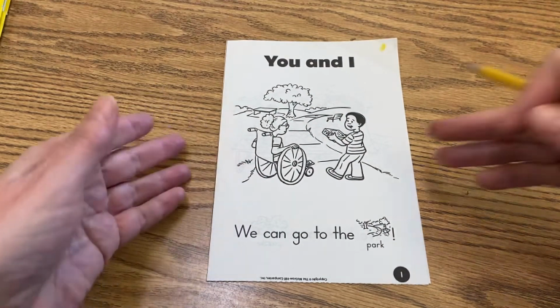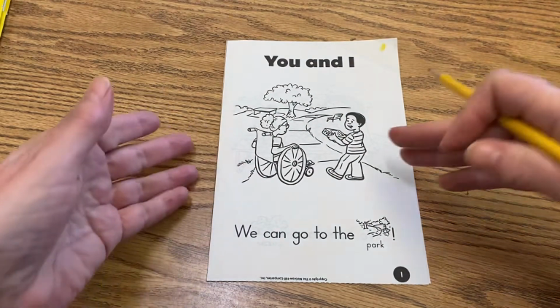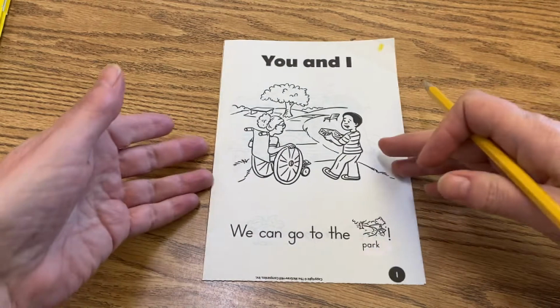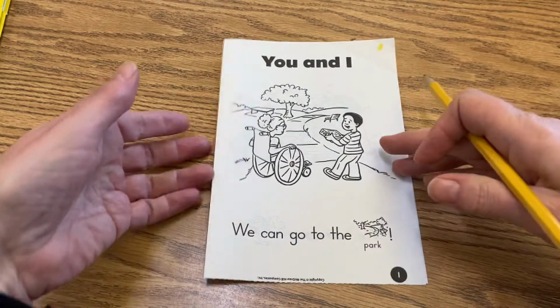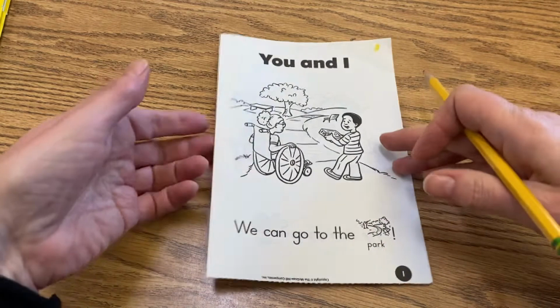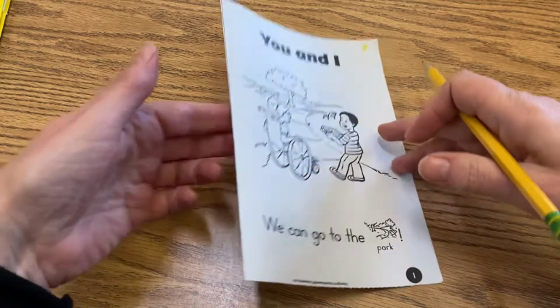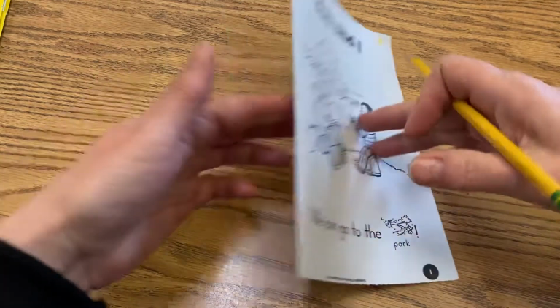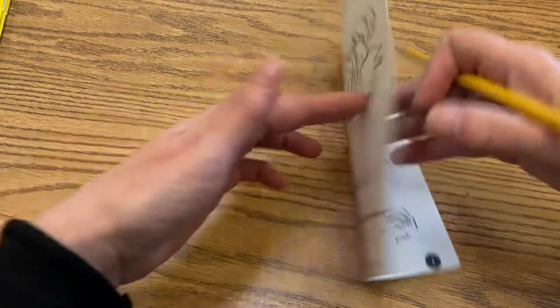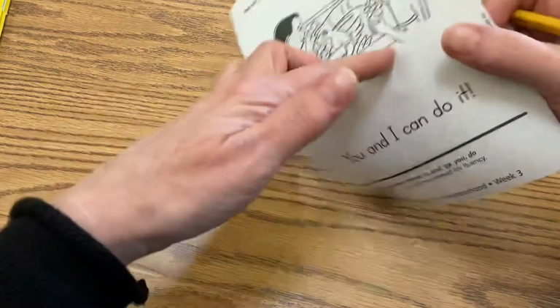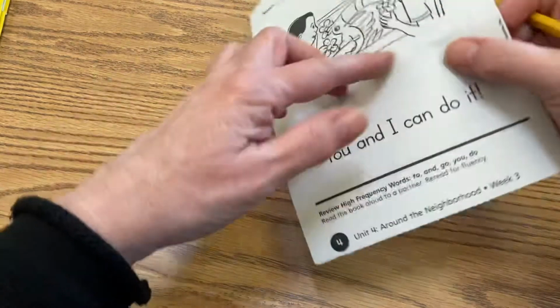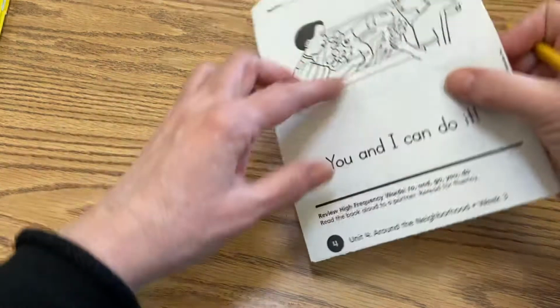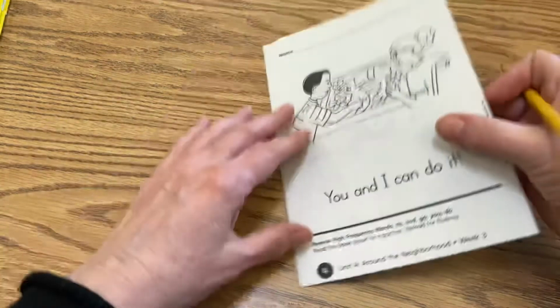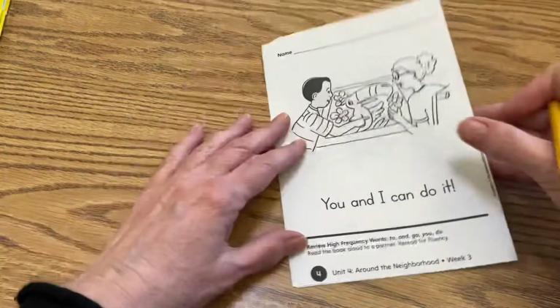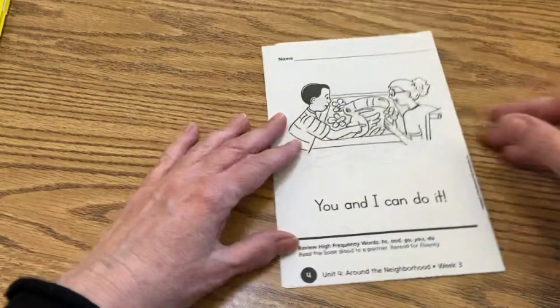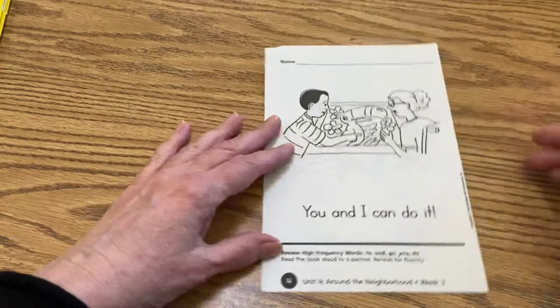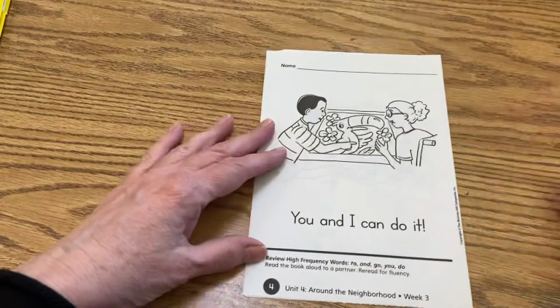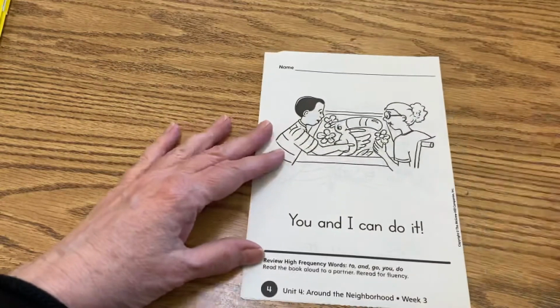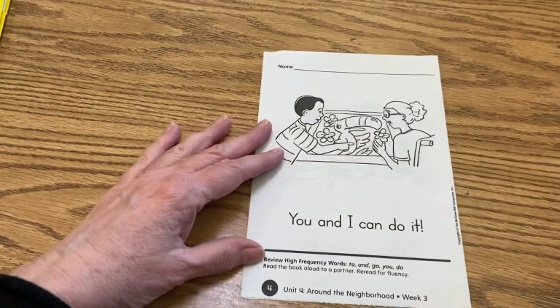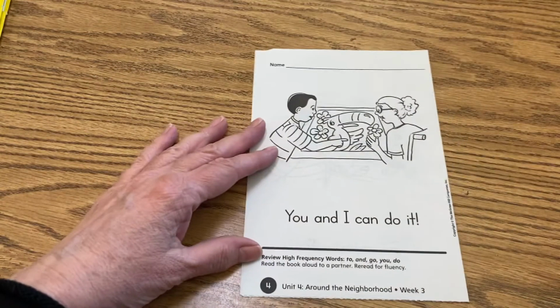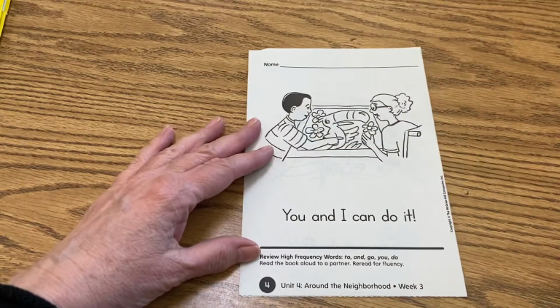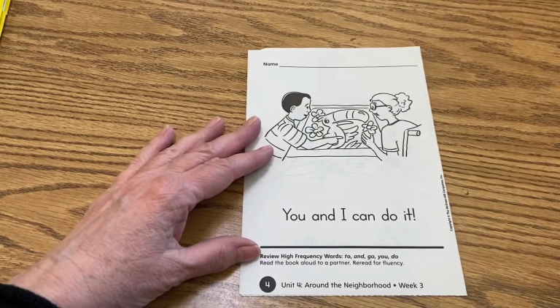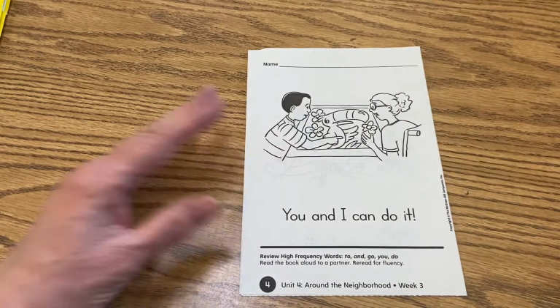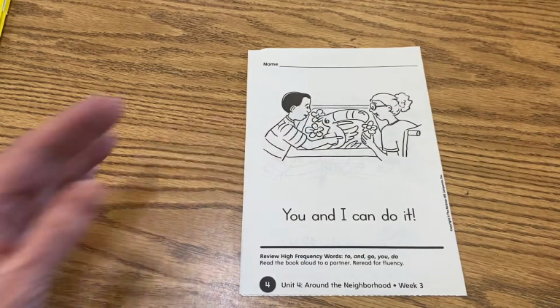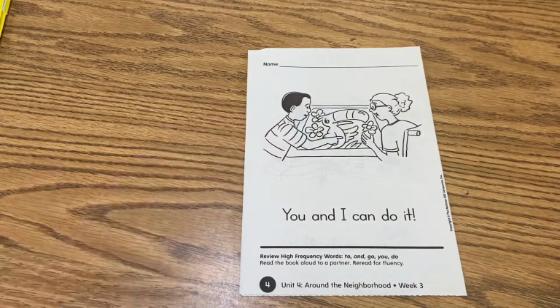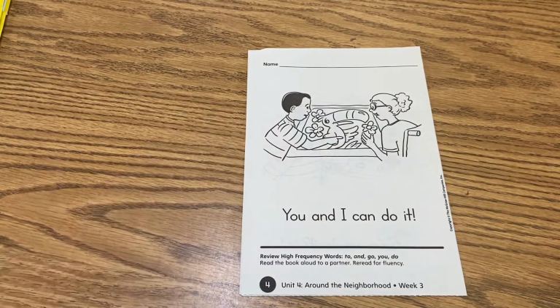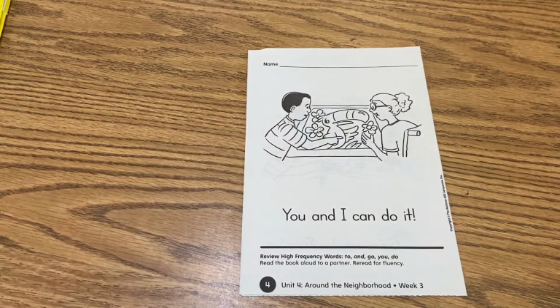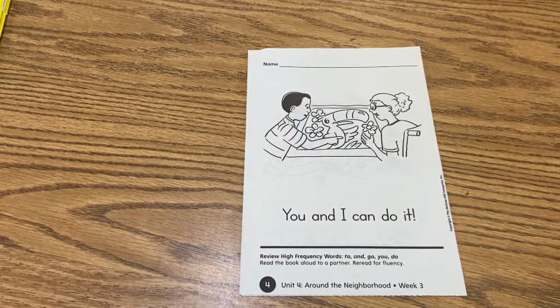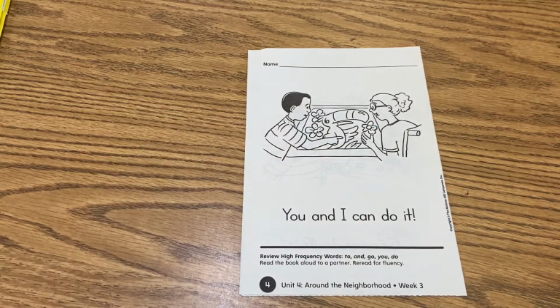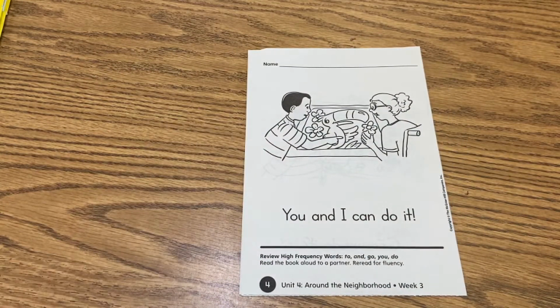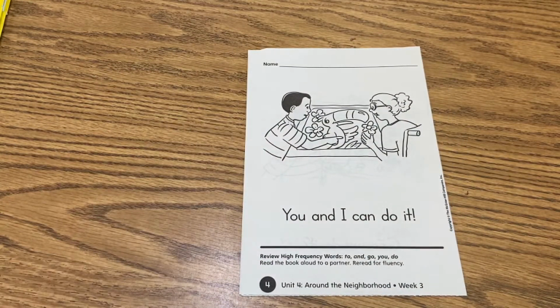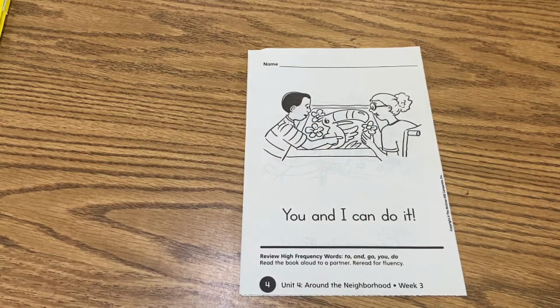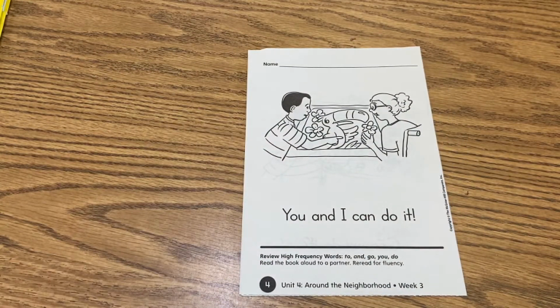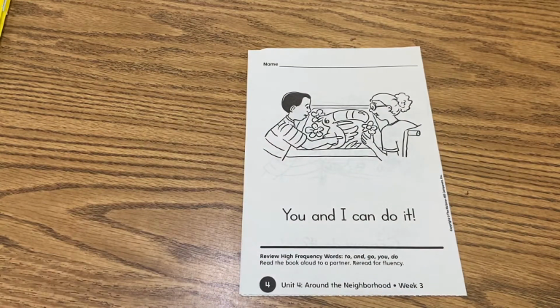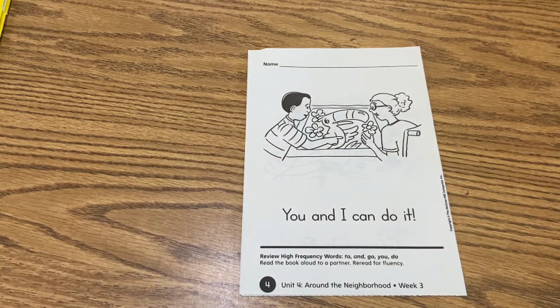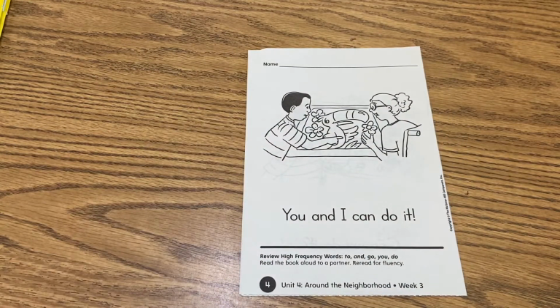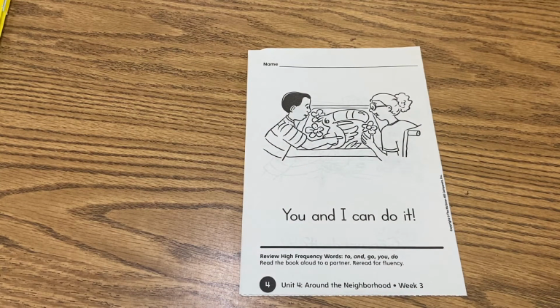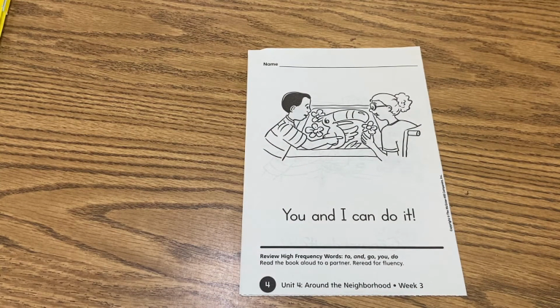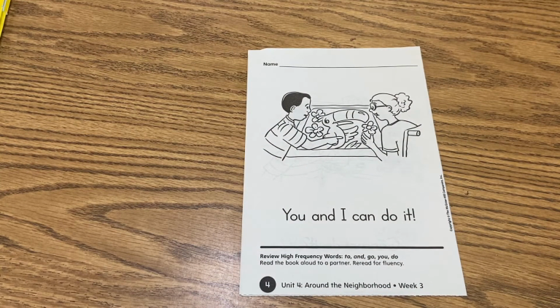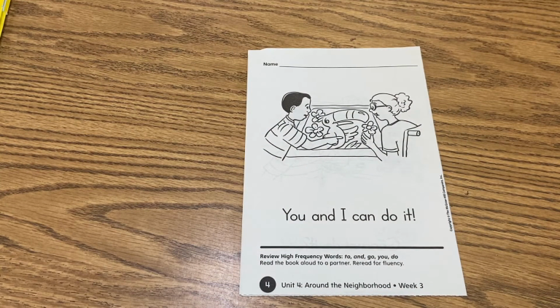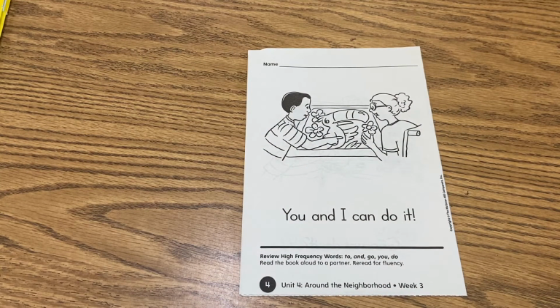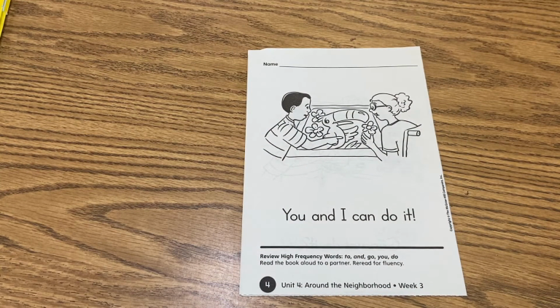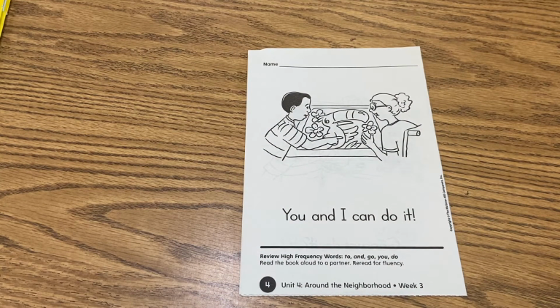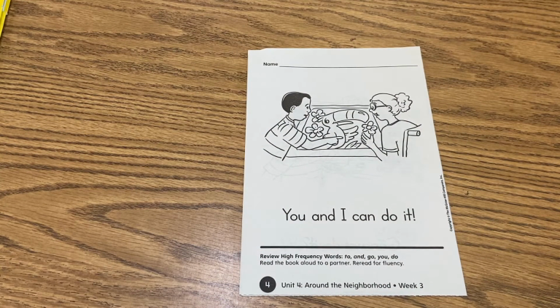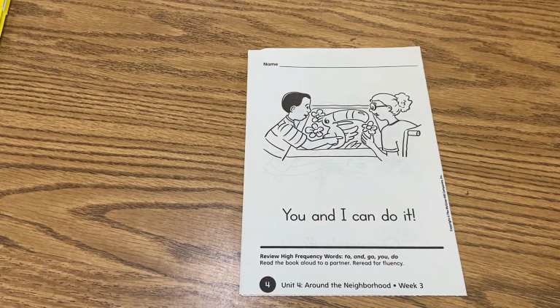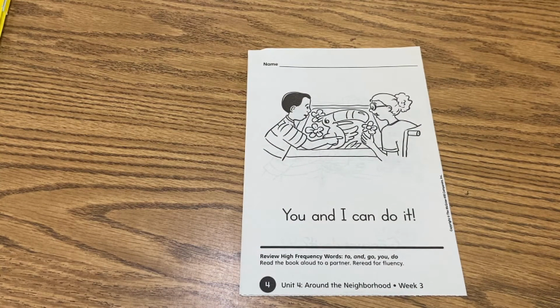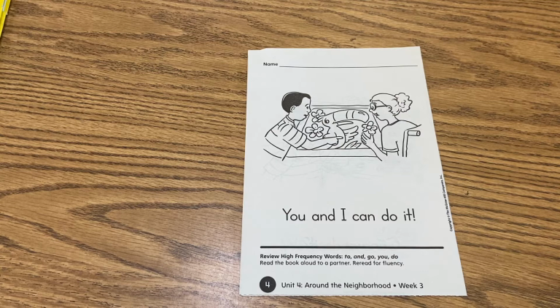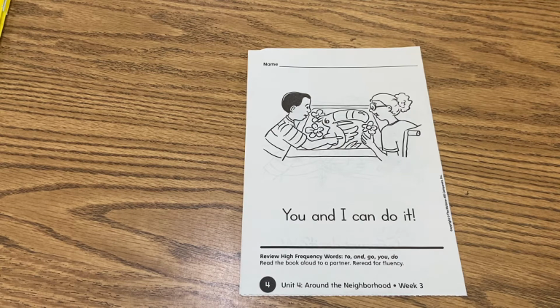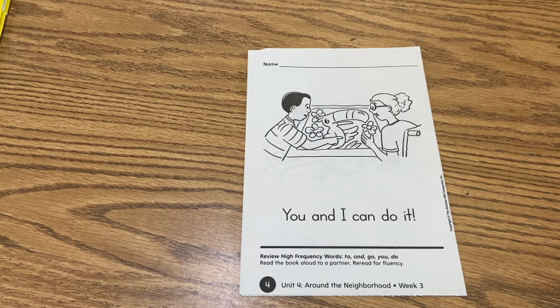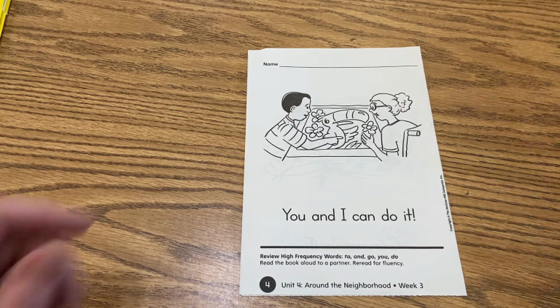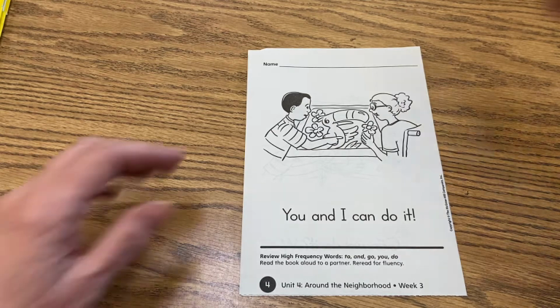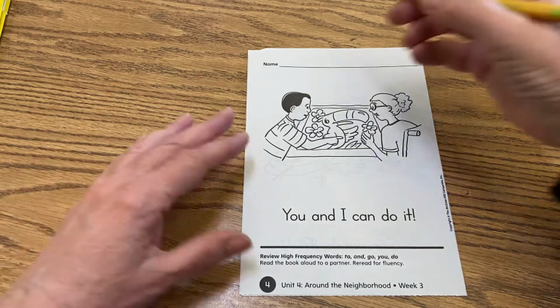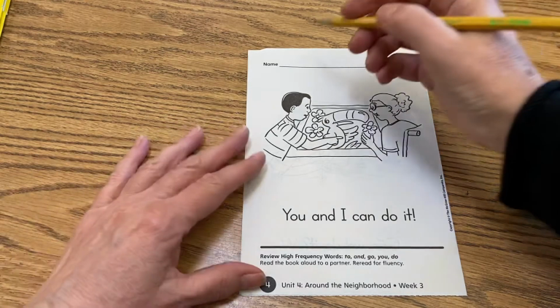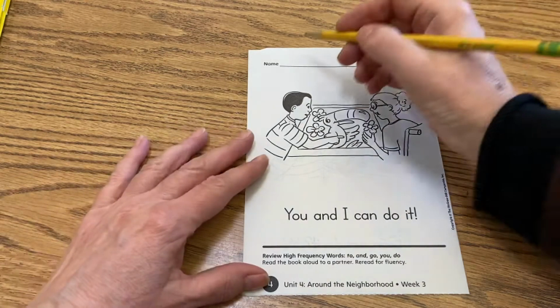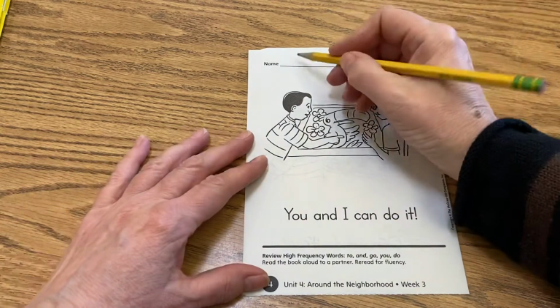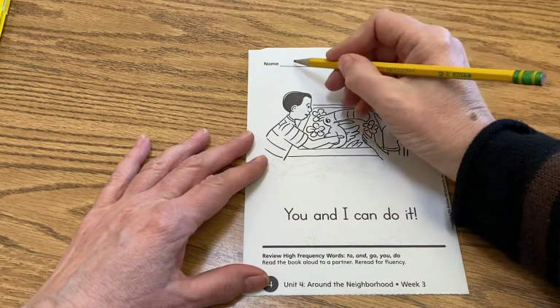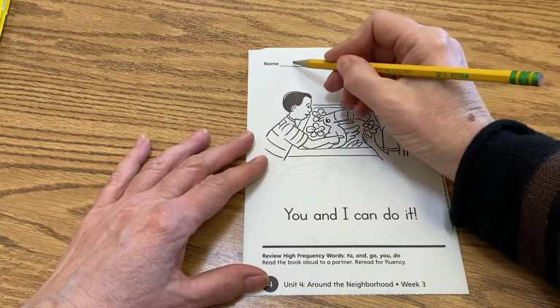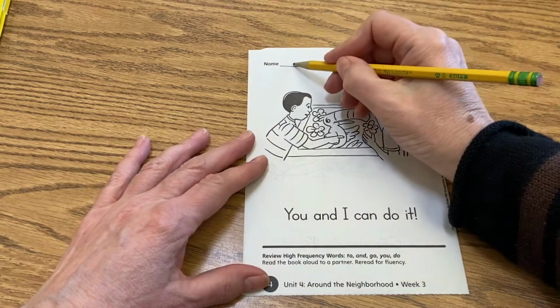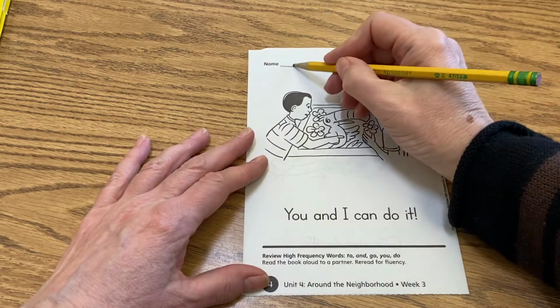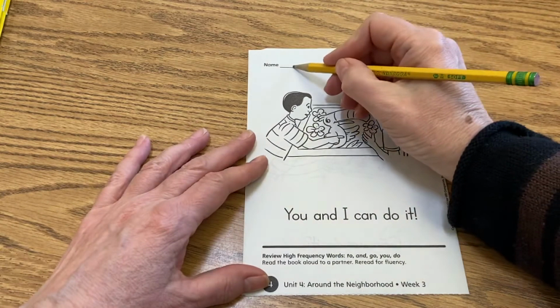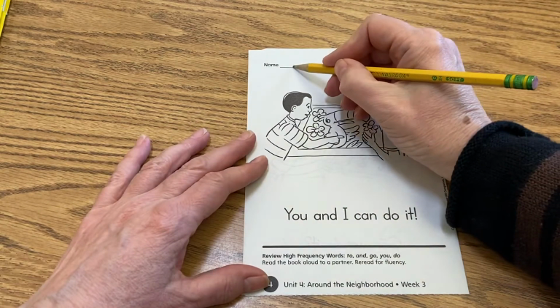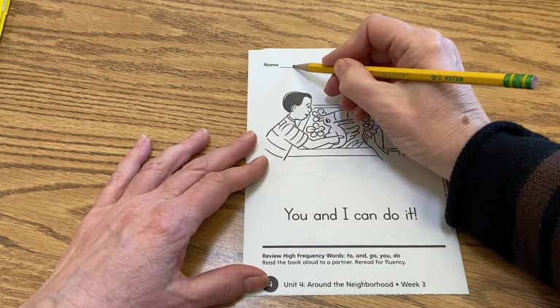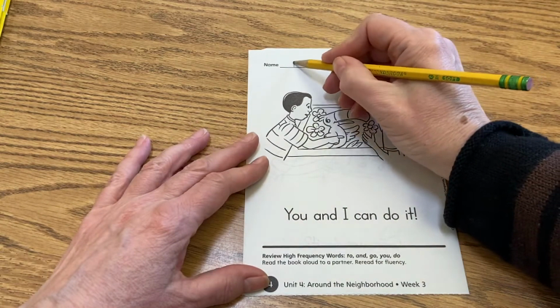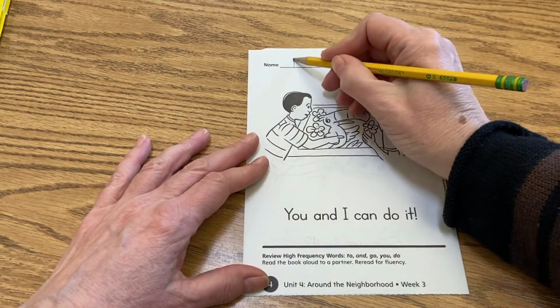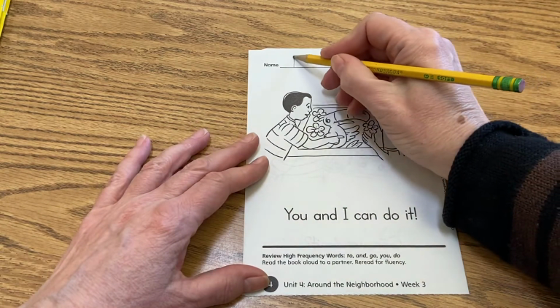So go to the back of this book first, please. You're going to write your name on the back right there, okay? So I'm going to write mine. You go ahead and write yours.